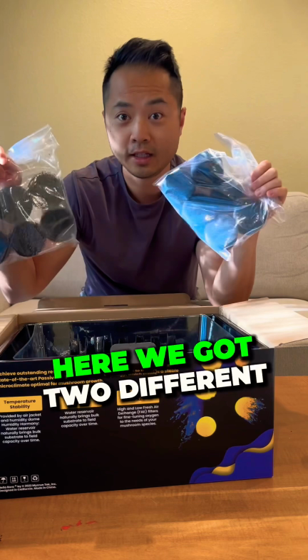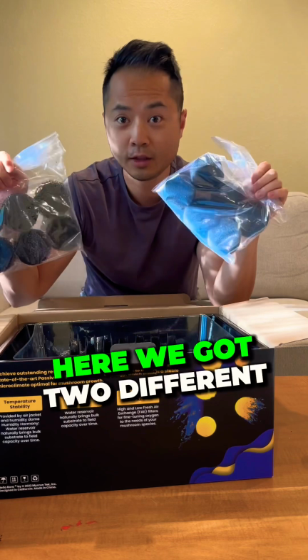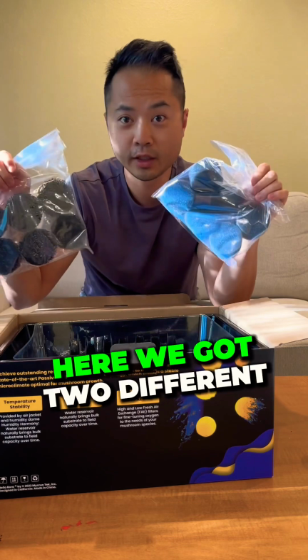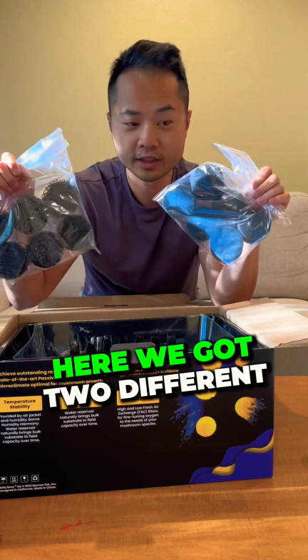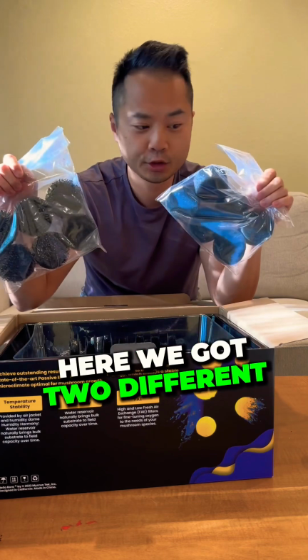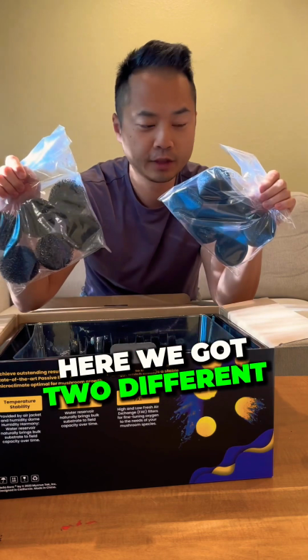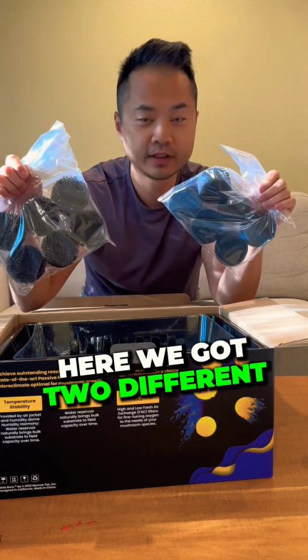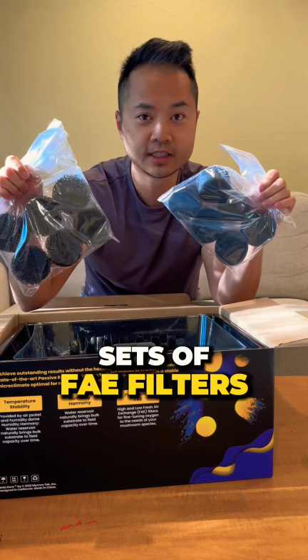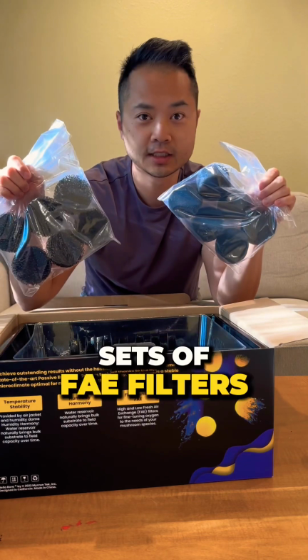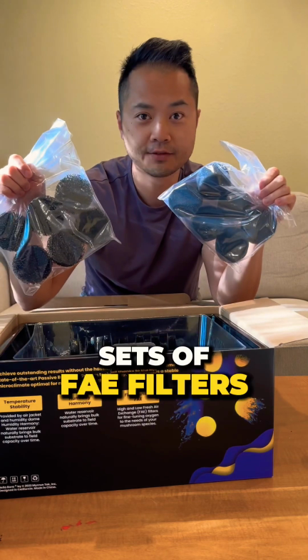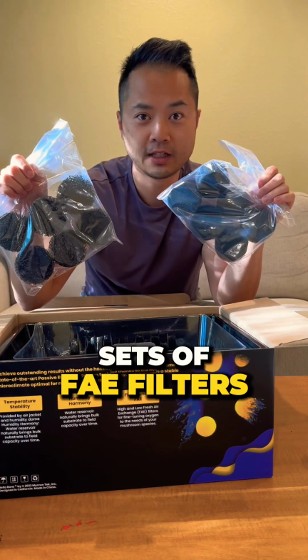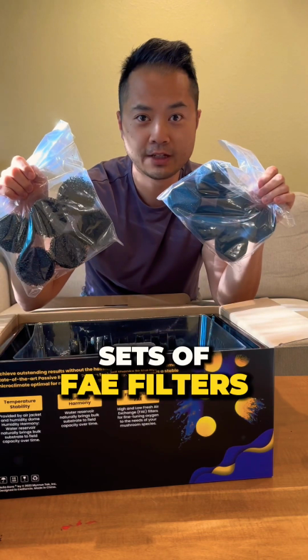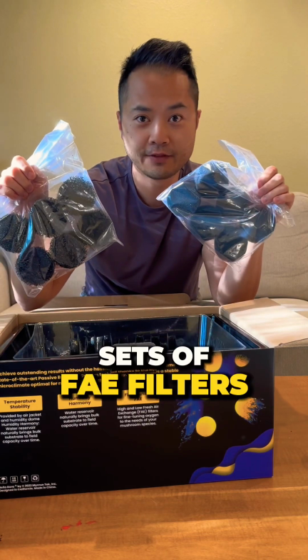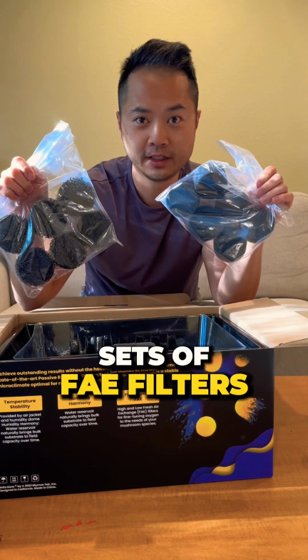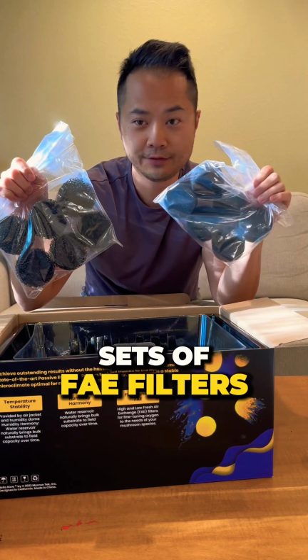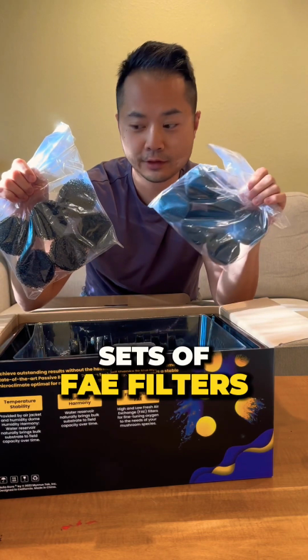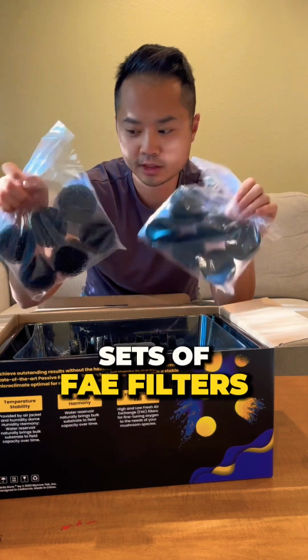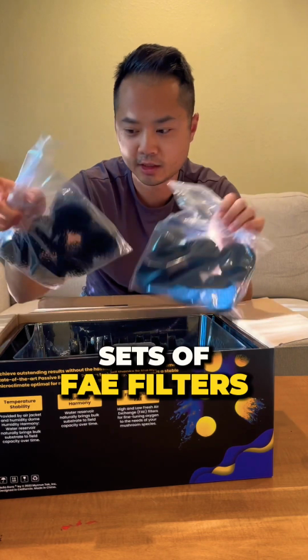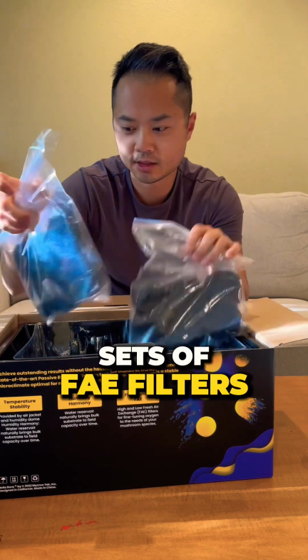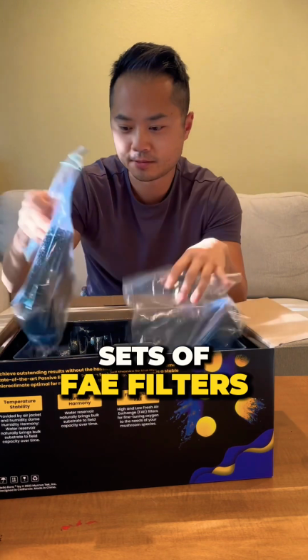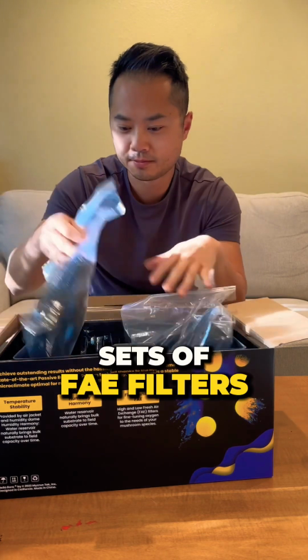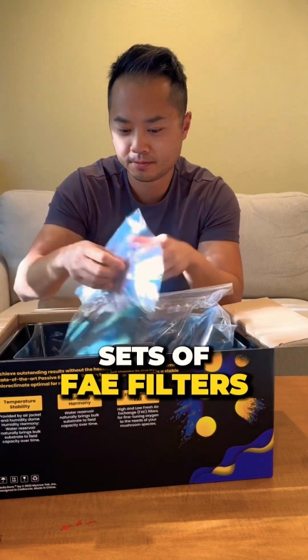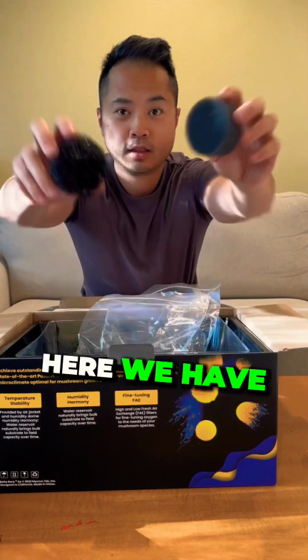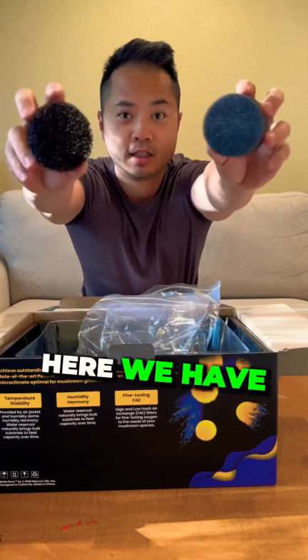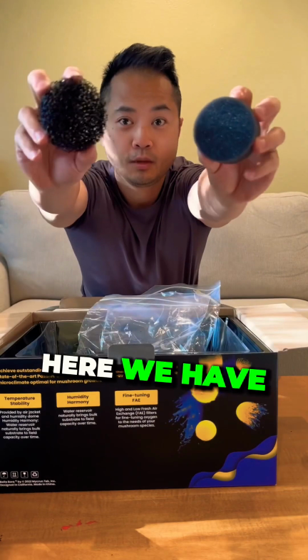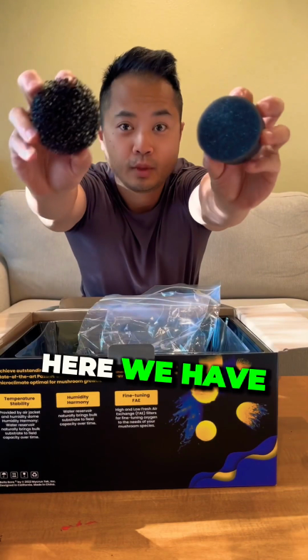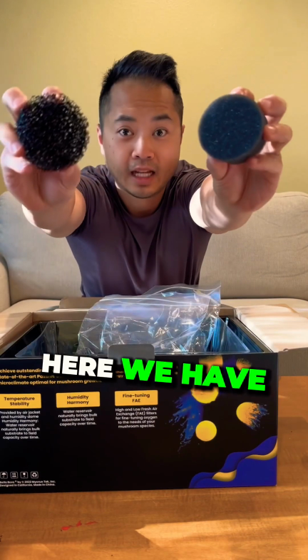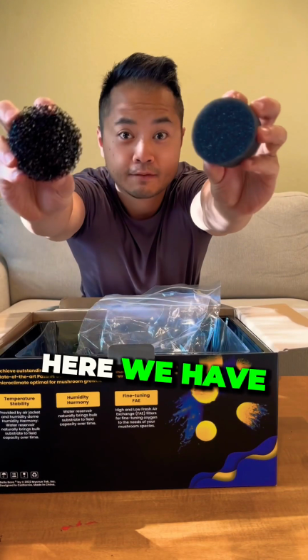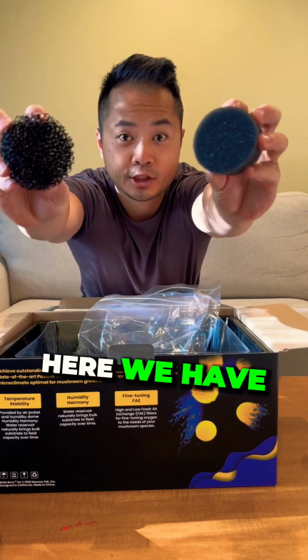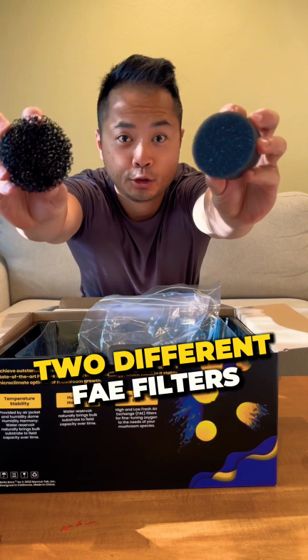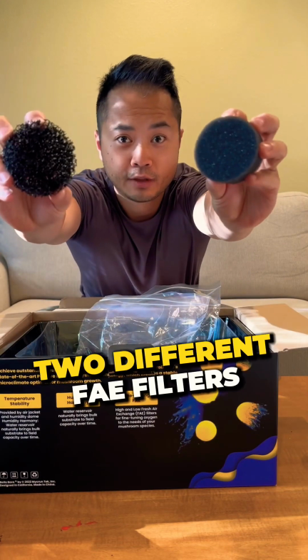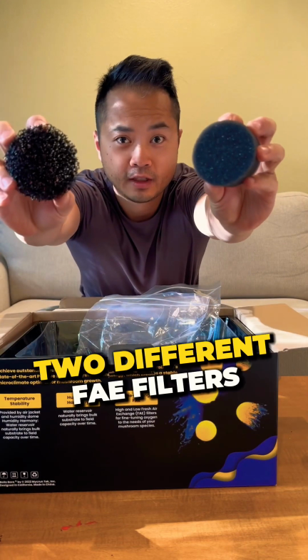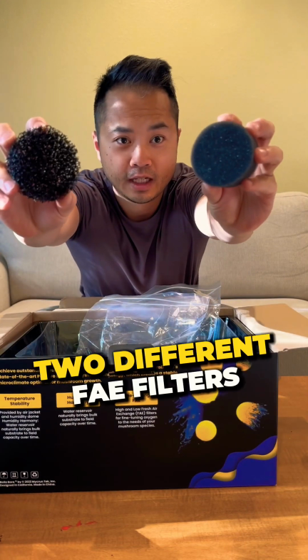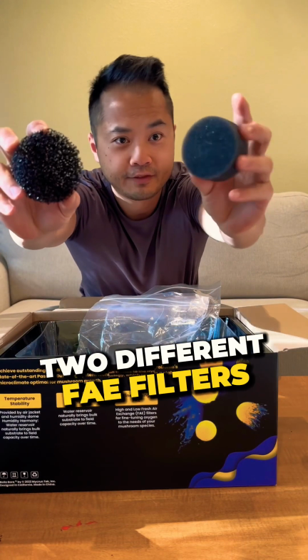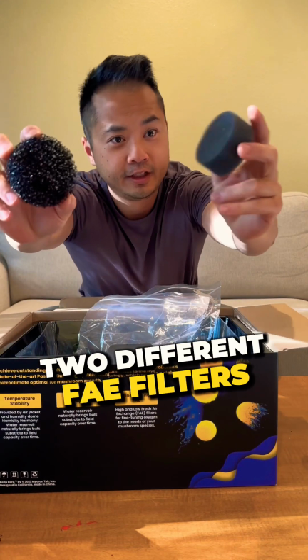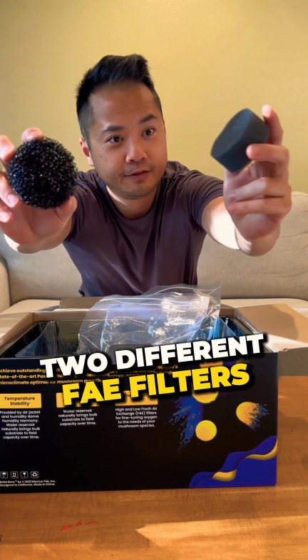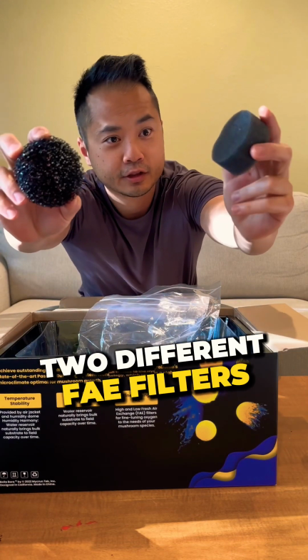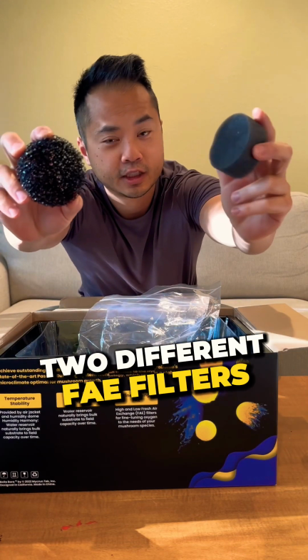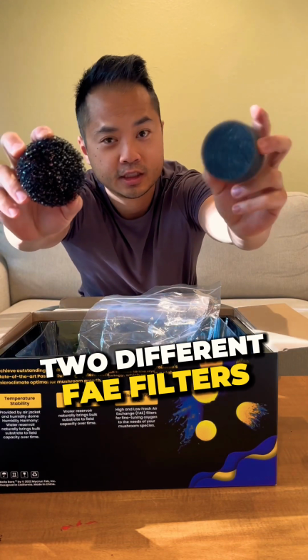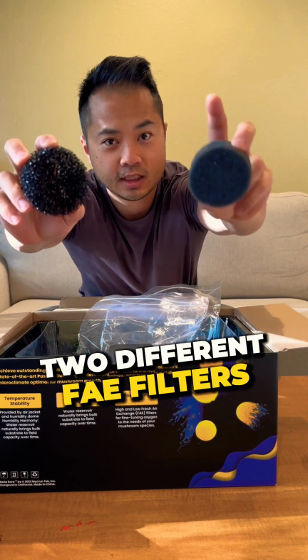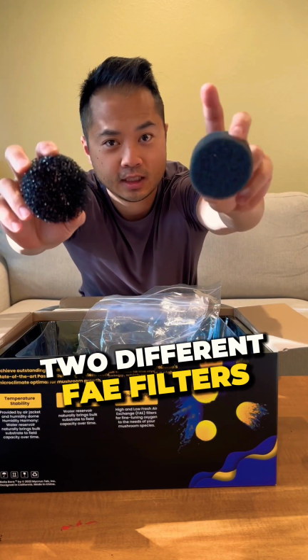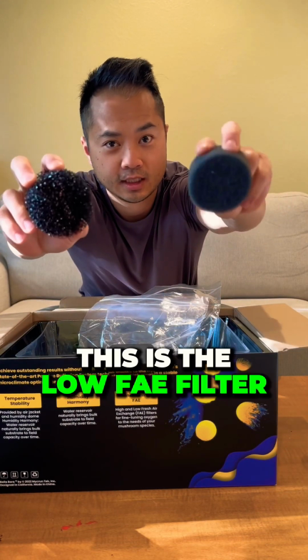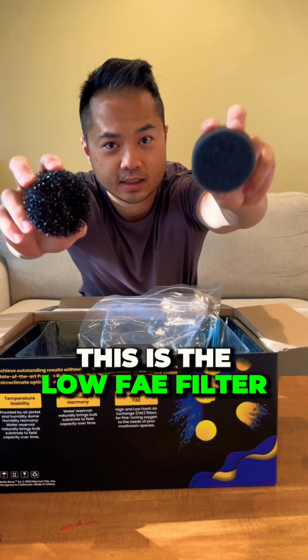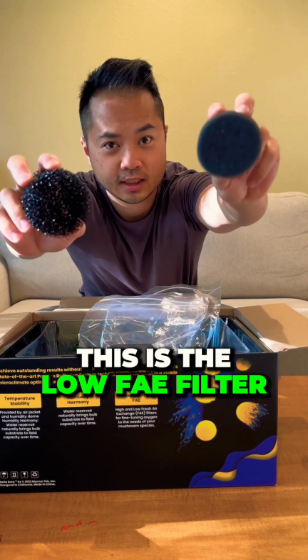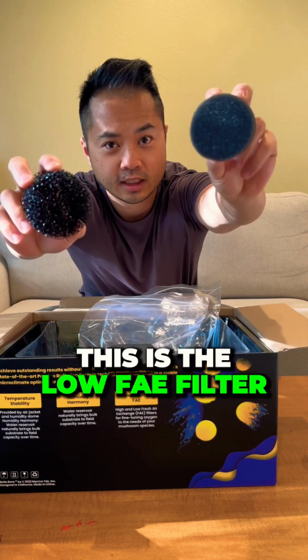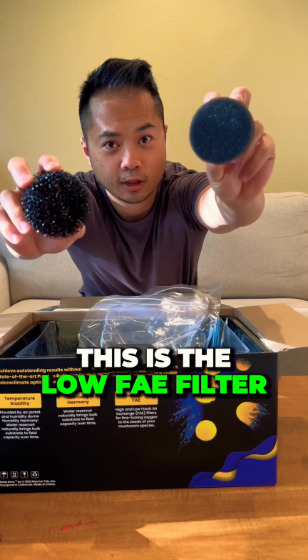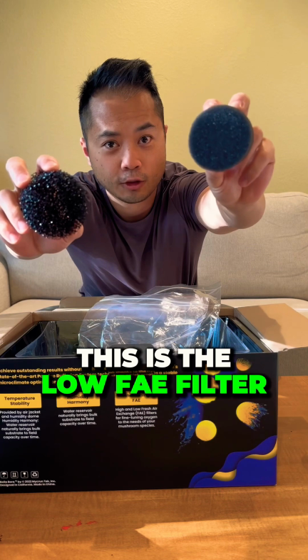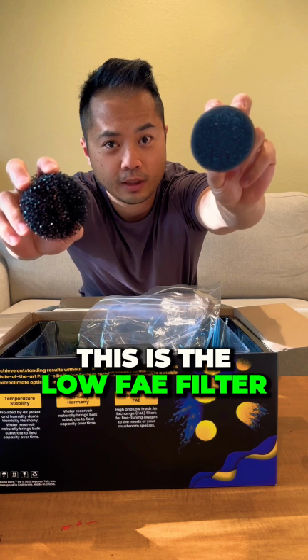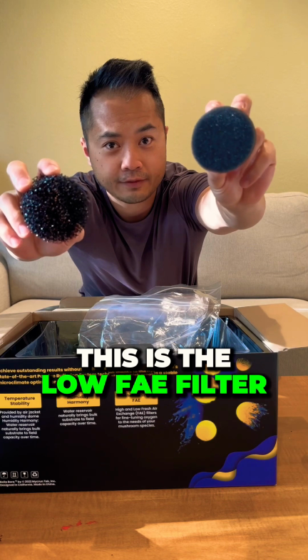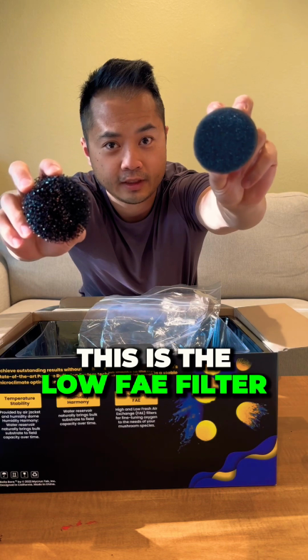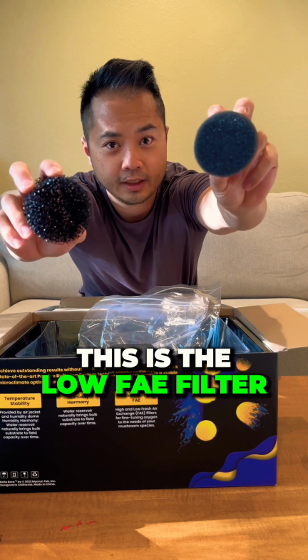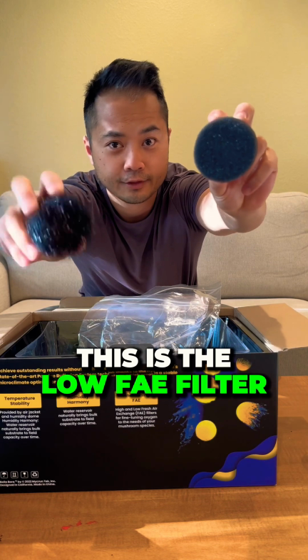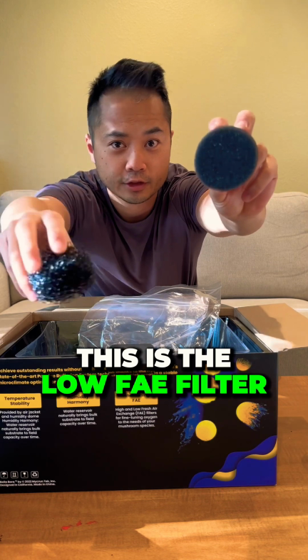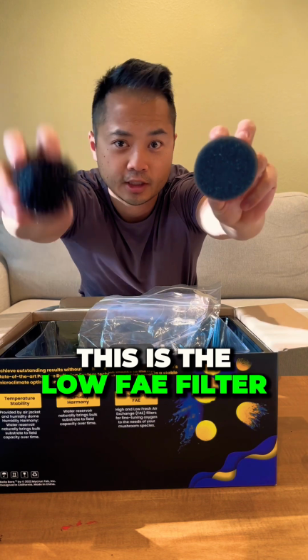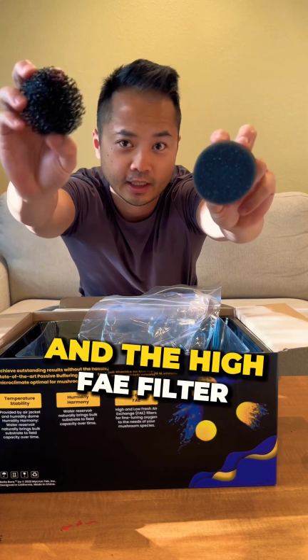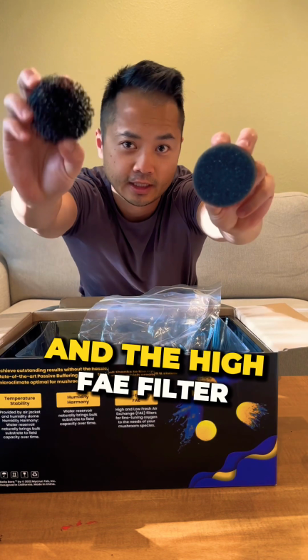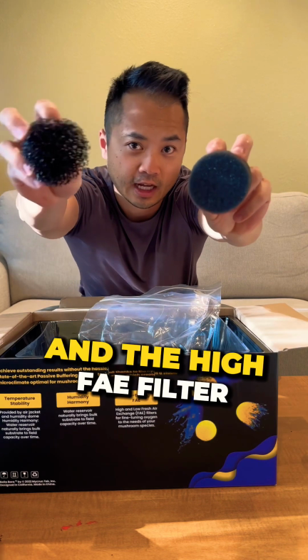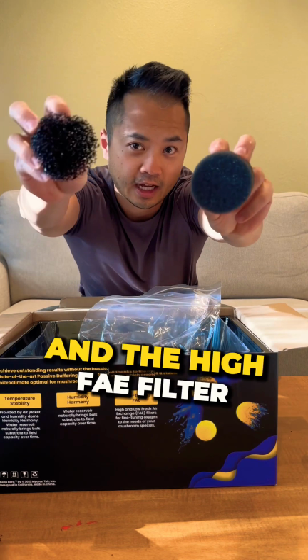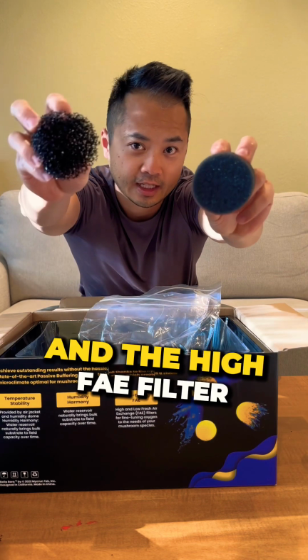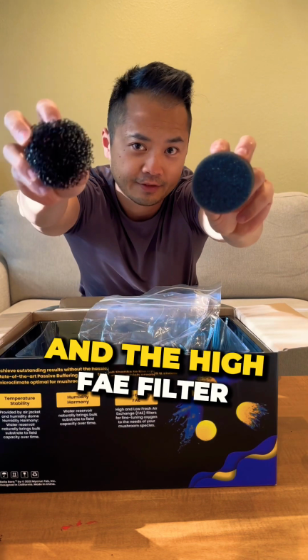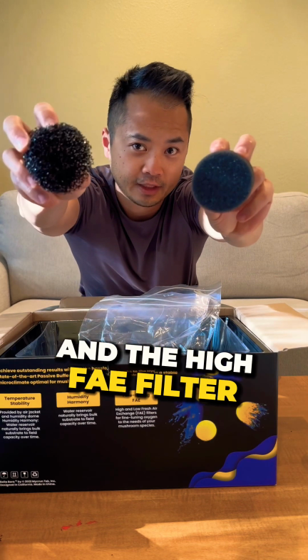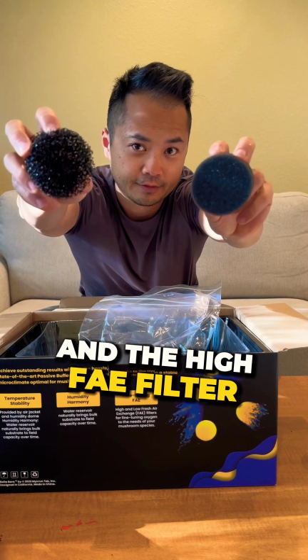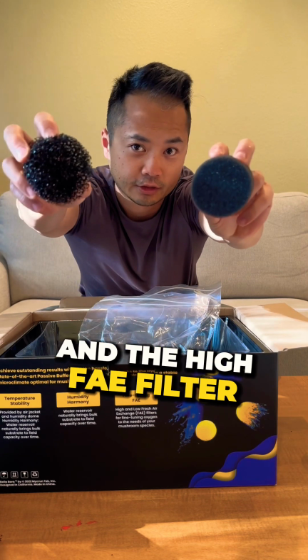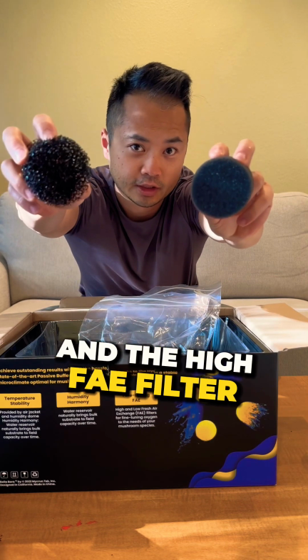Here we have two different sets of FAE filters — the low FAE filter and the high FAE filter.